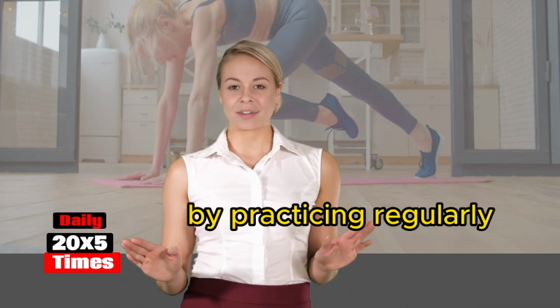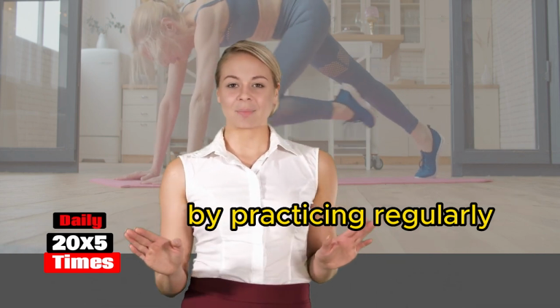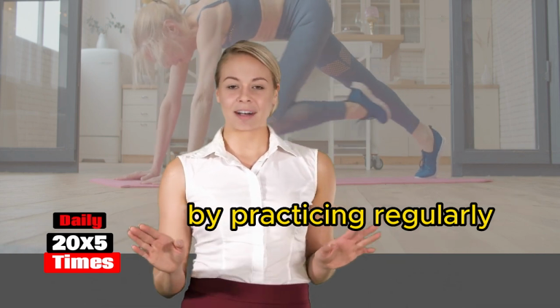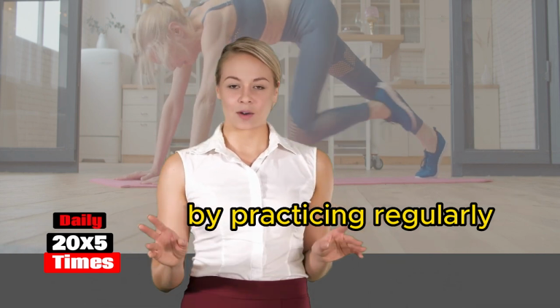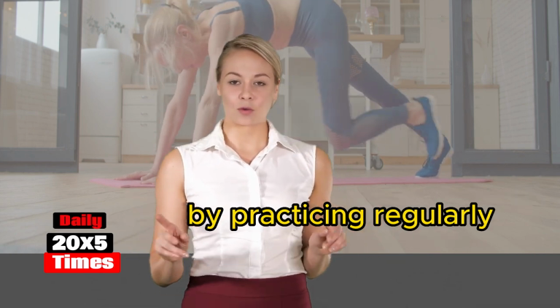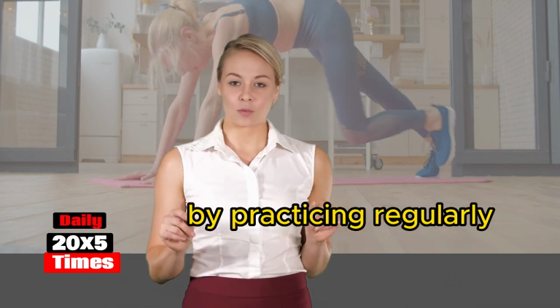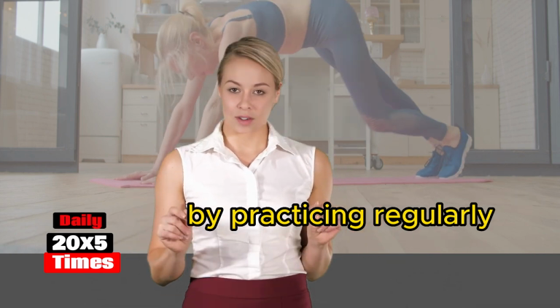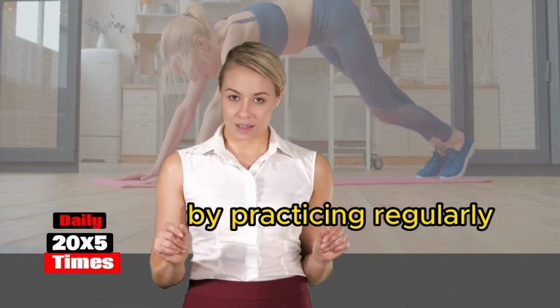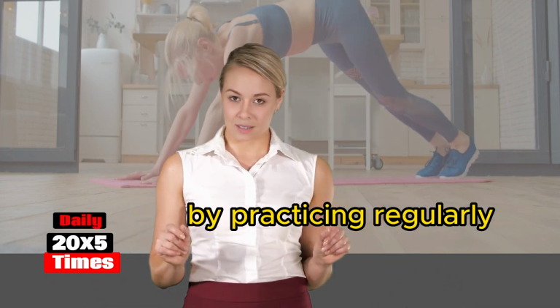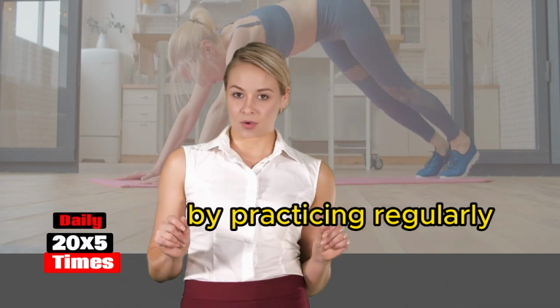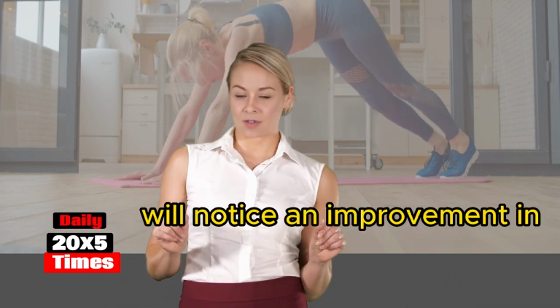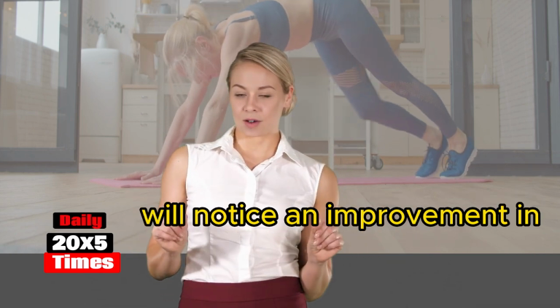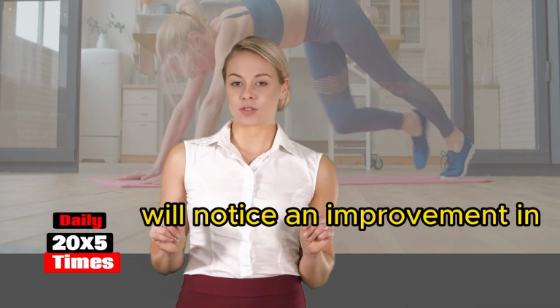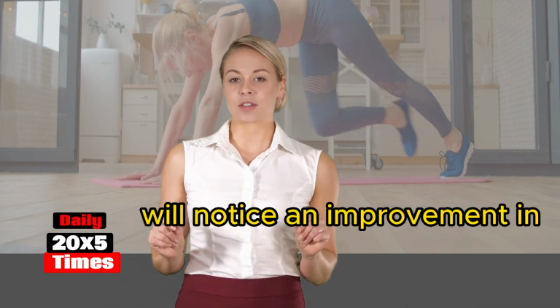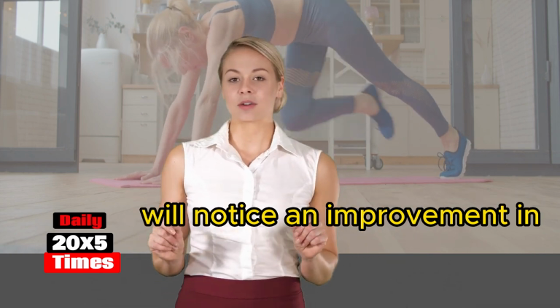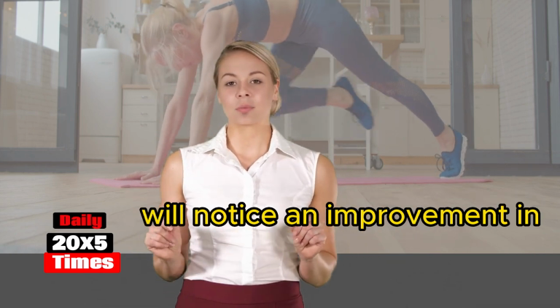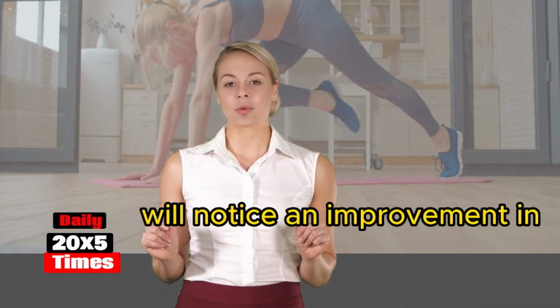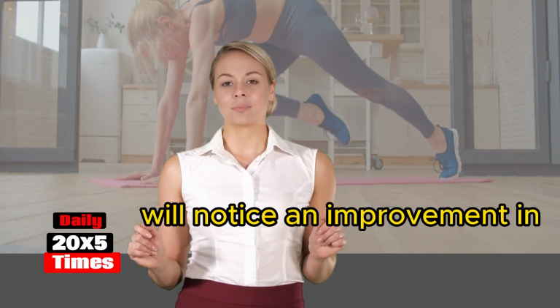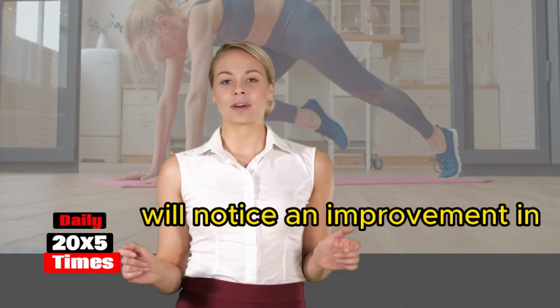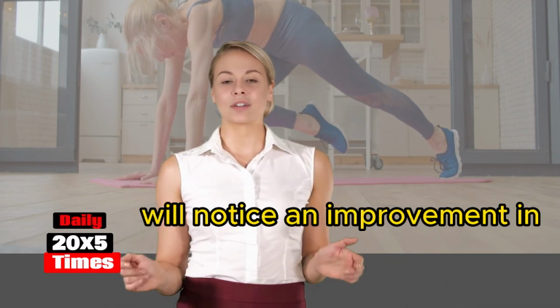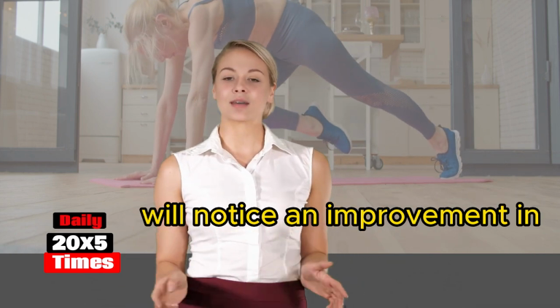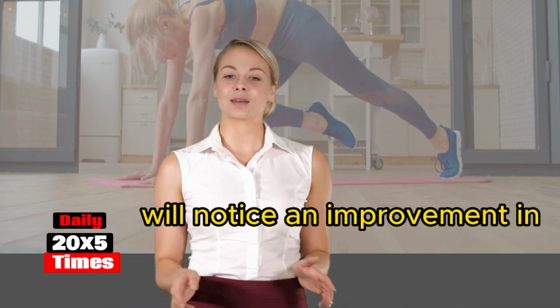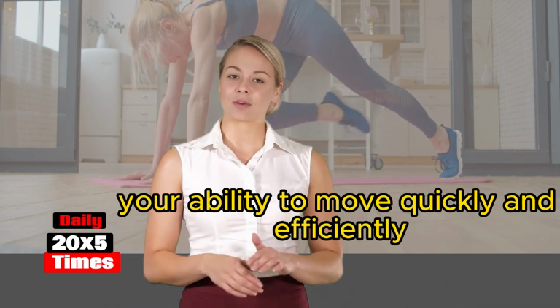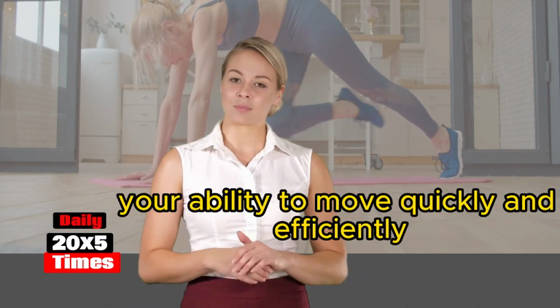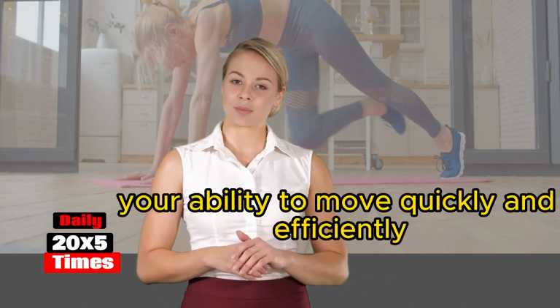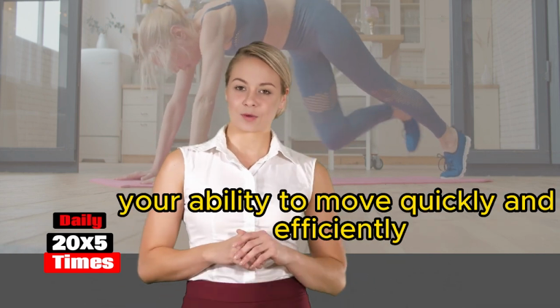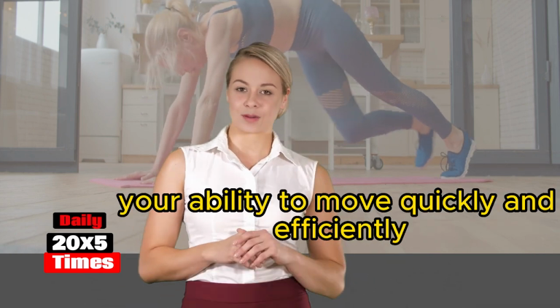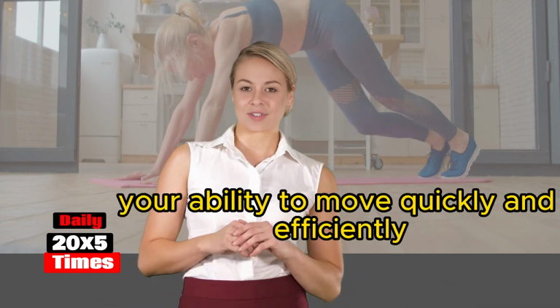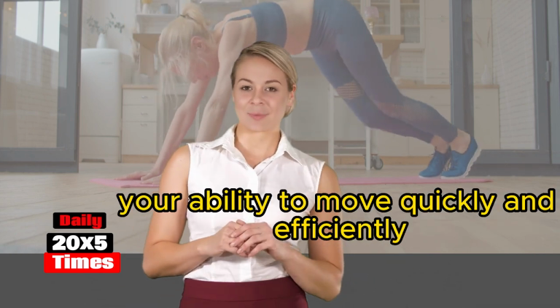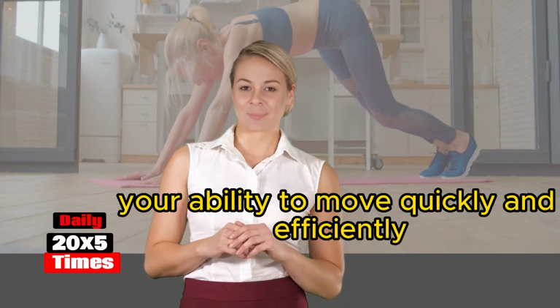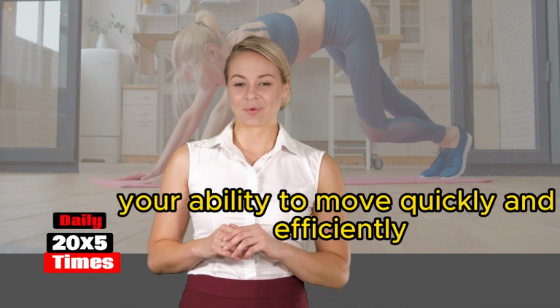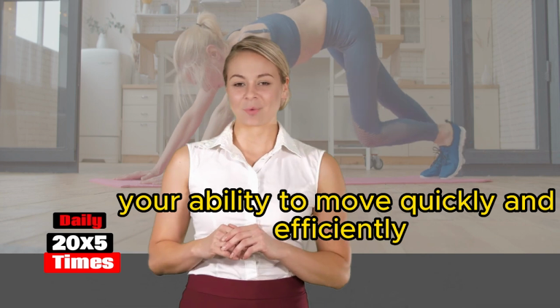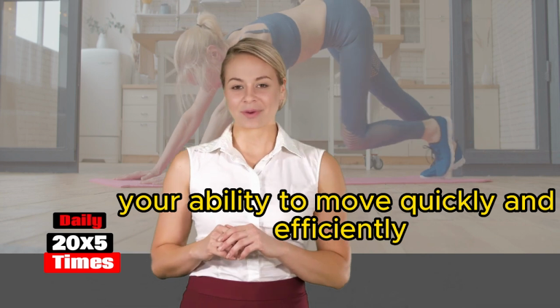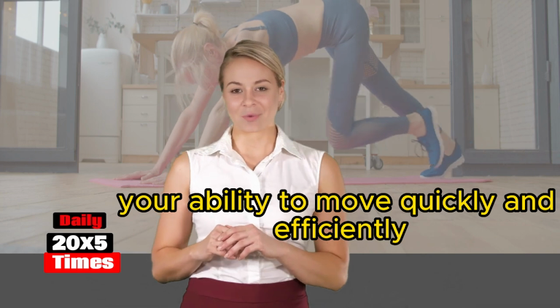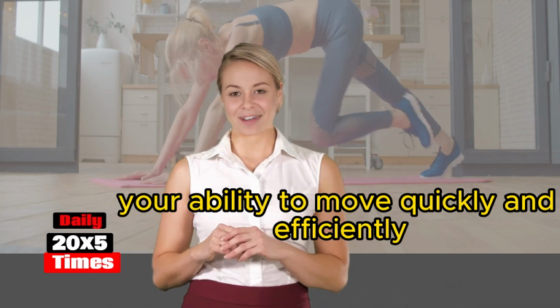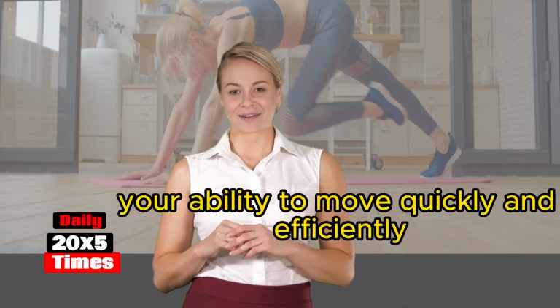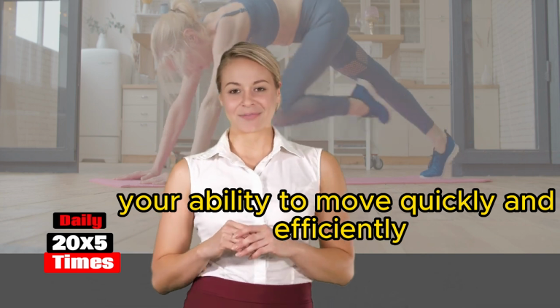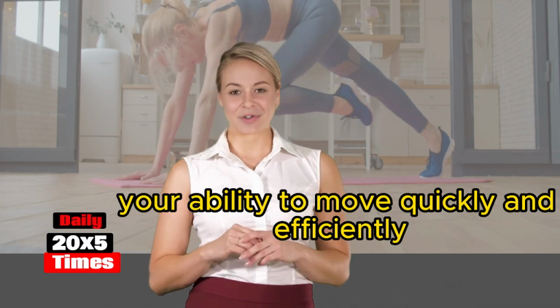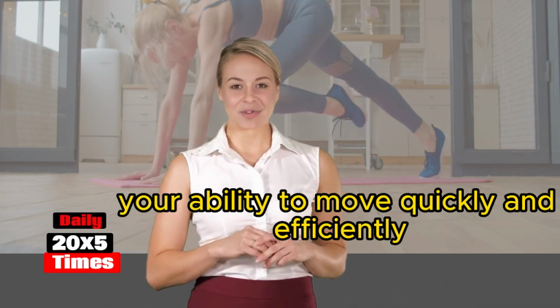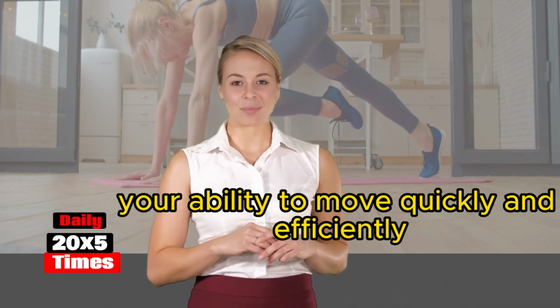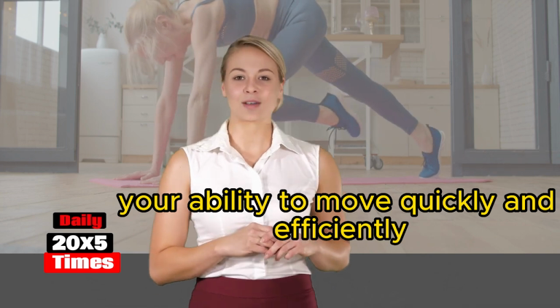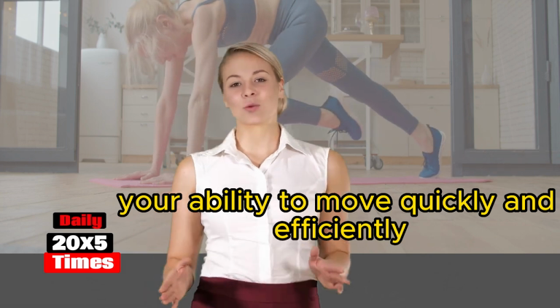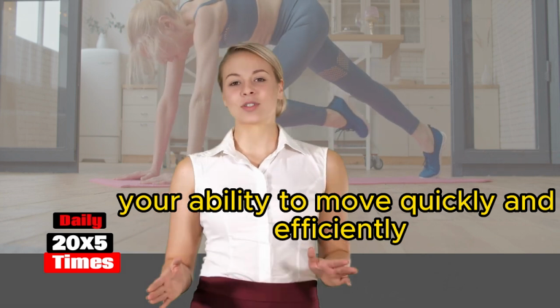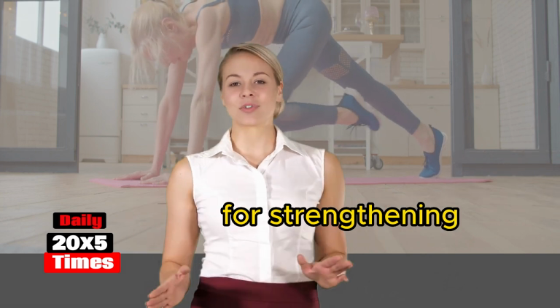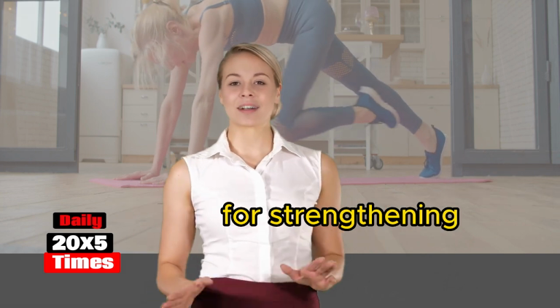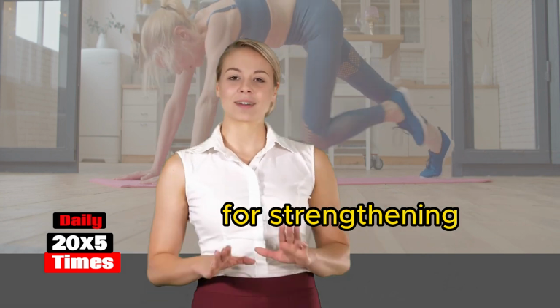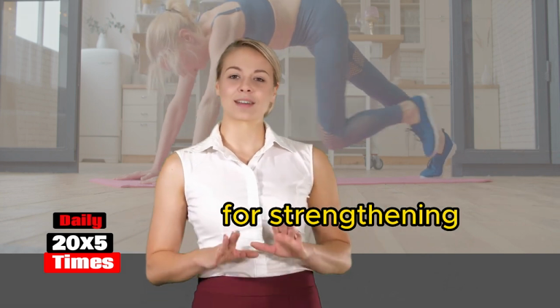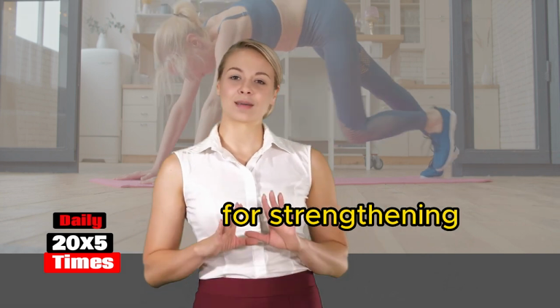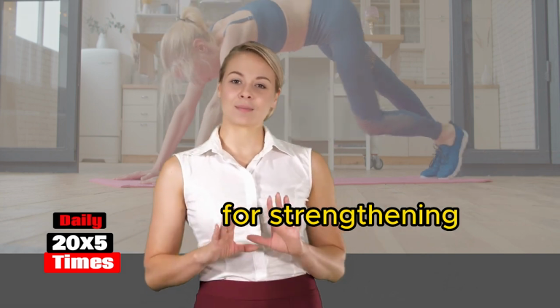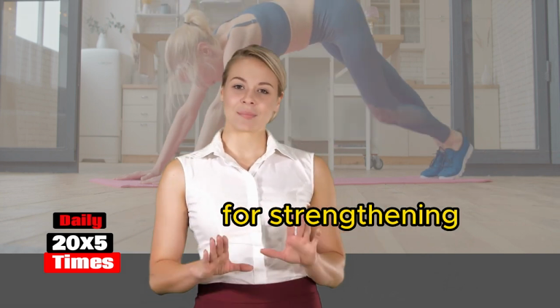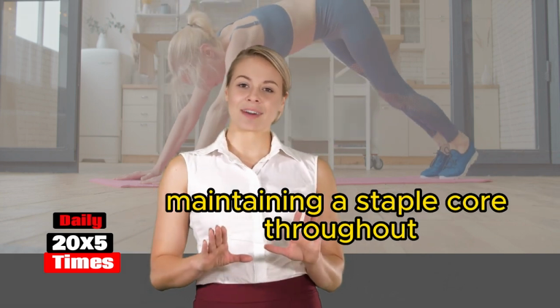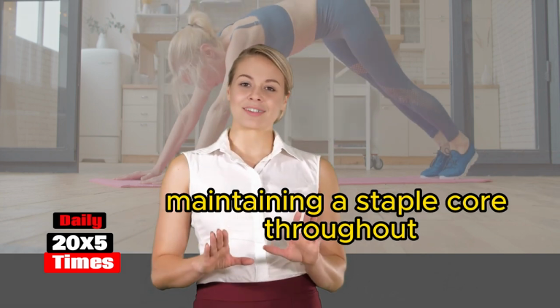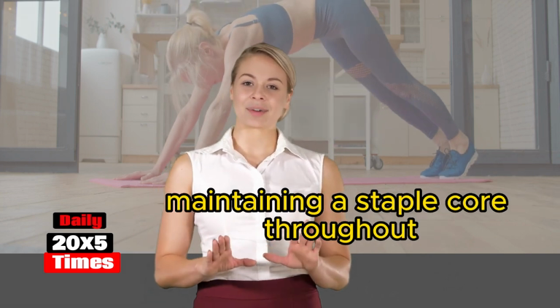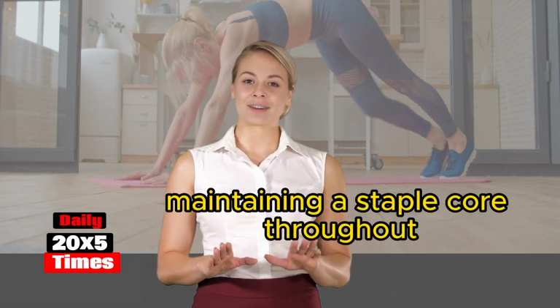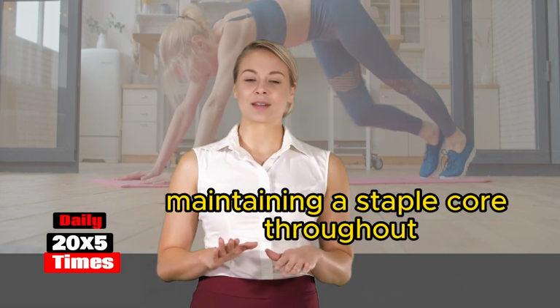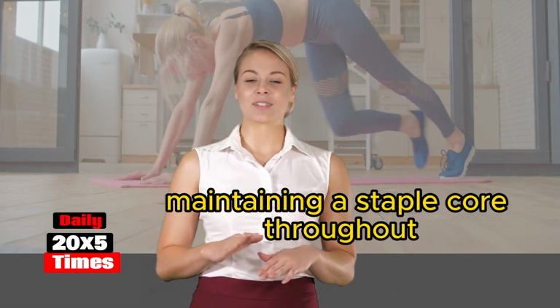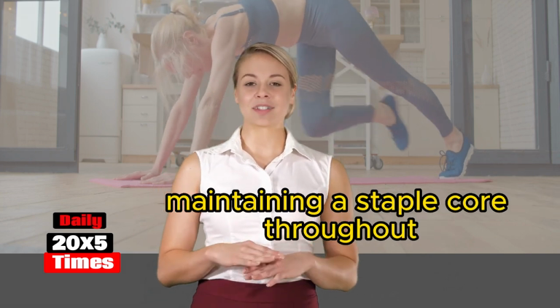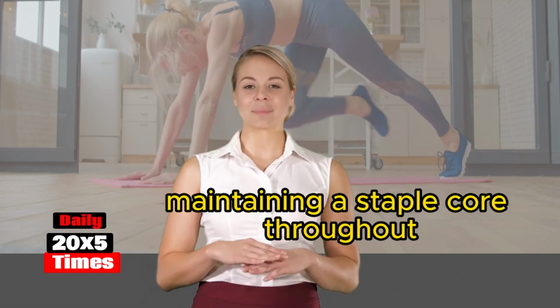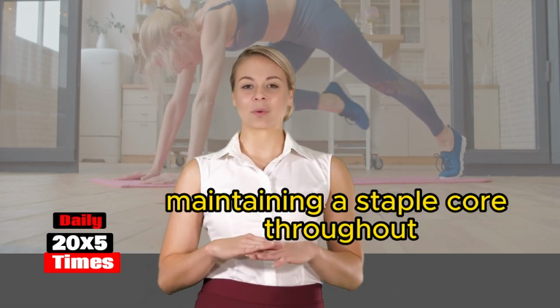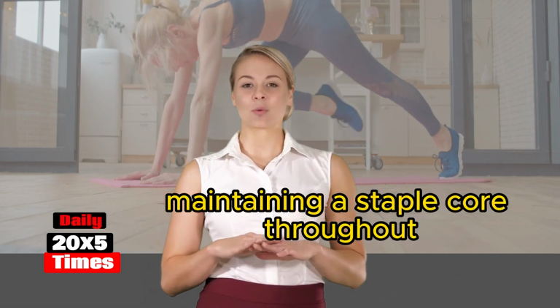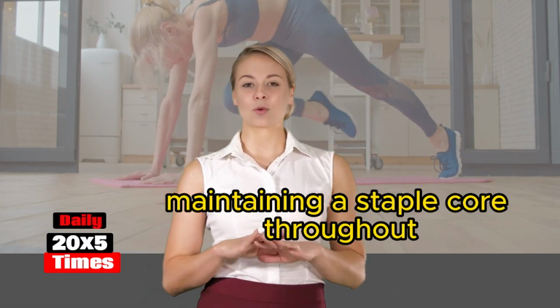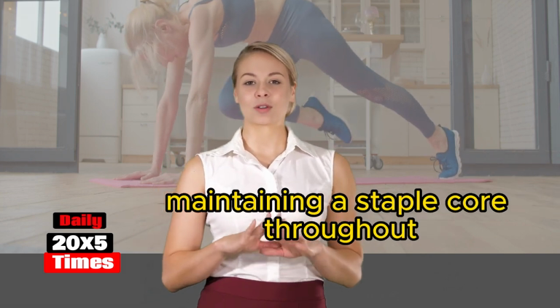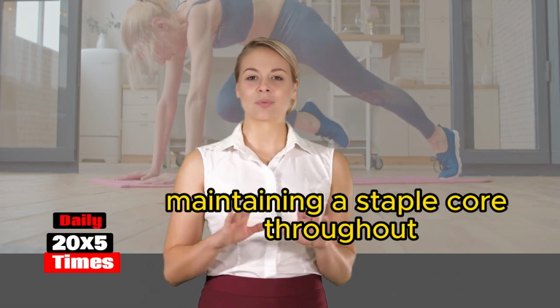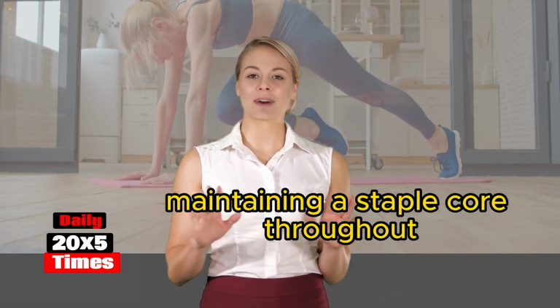Improved agility: mountain climbers require coordination and balance, making them an excellent exercise to enhance your overall agility. By practicing regularly, you'll notice an improvement in your ability to move quickly and efficiently.